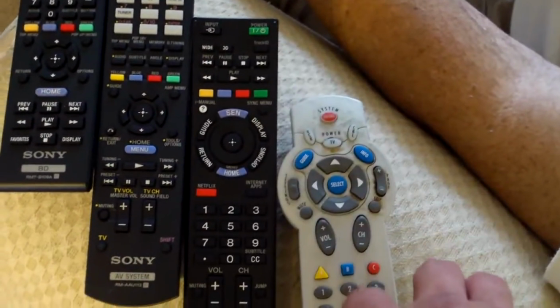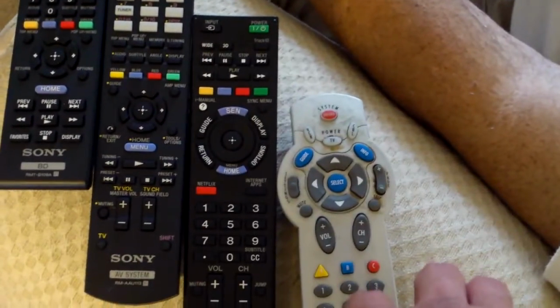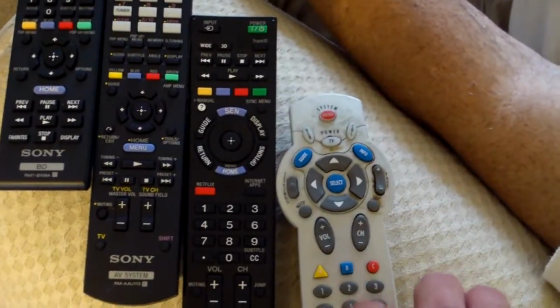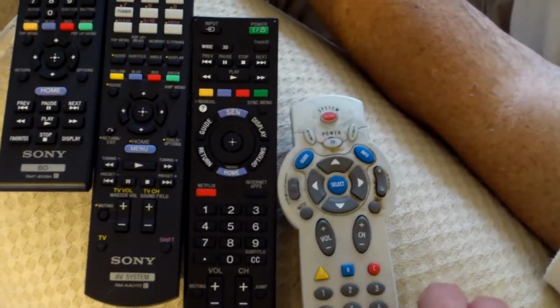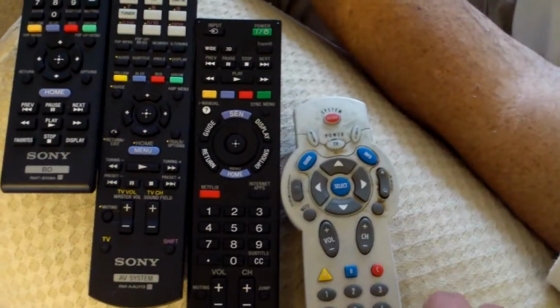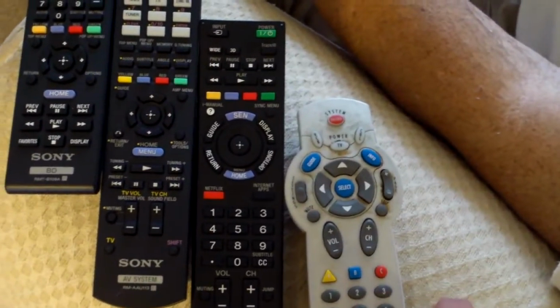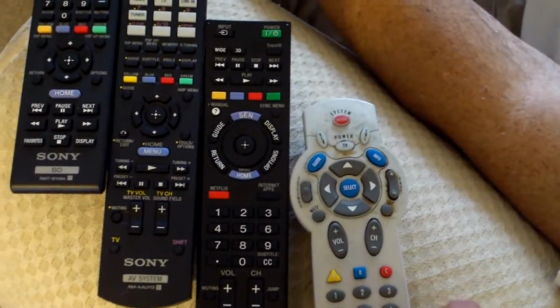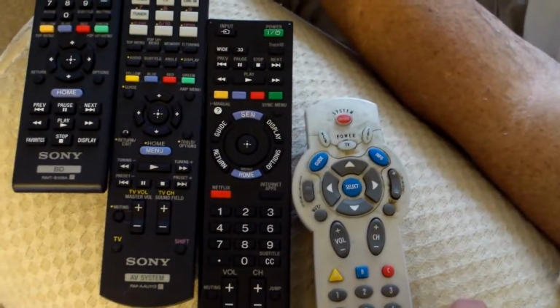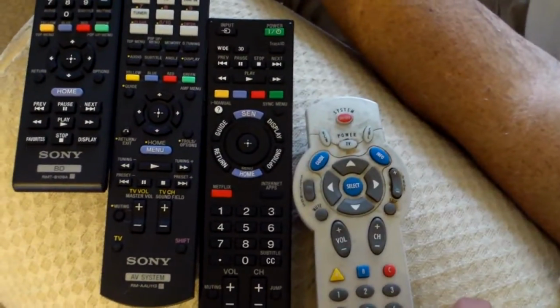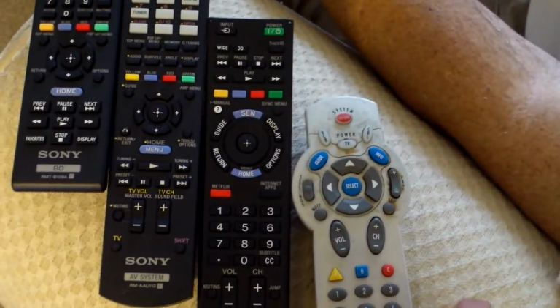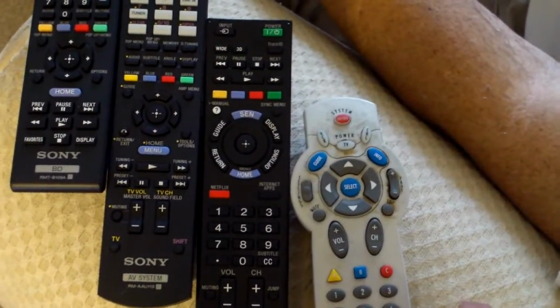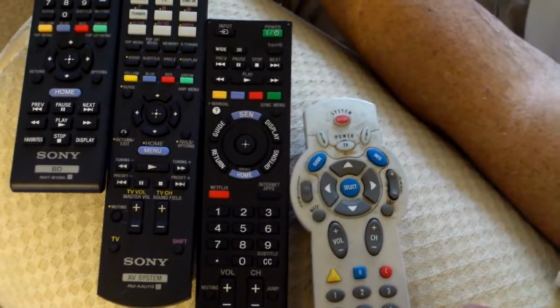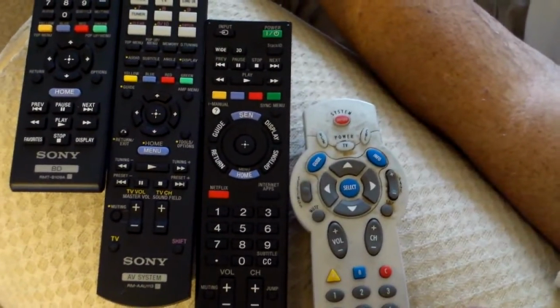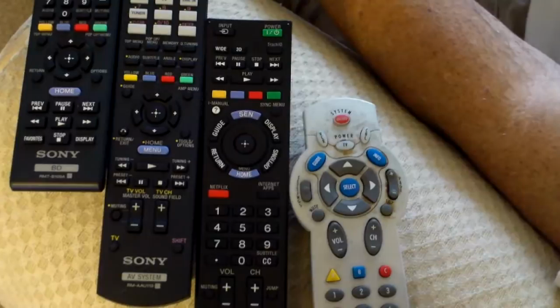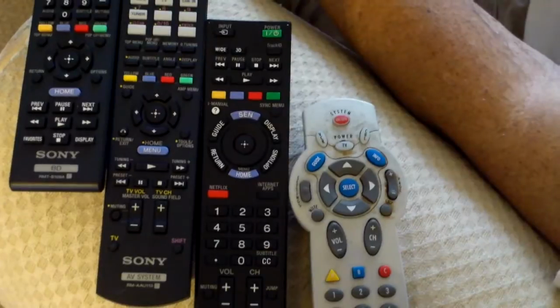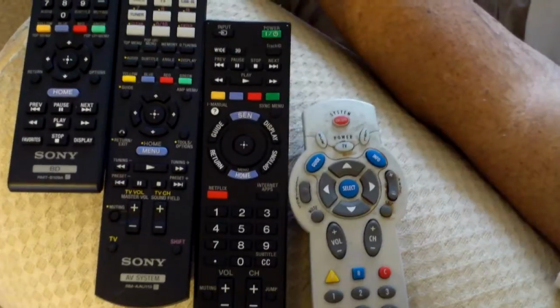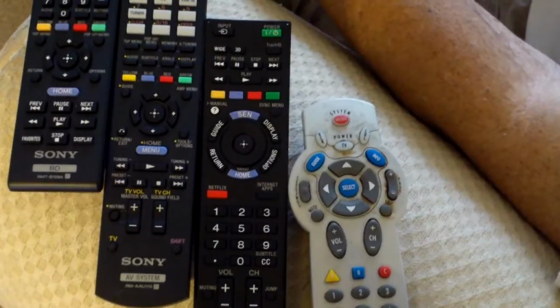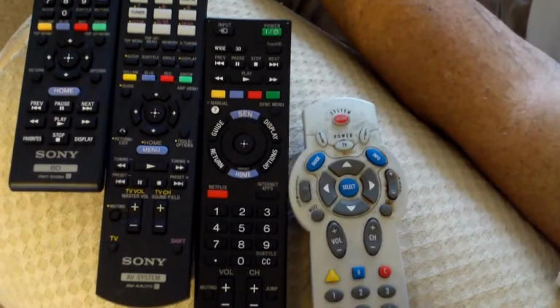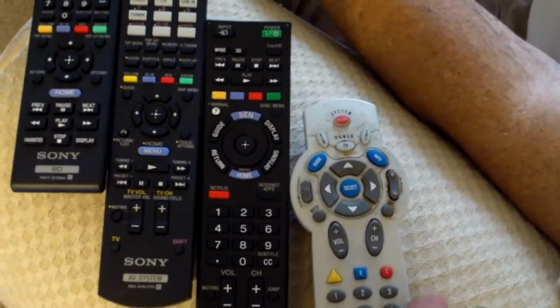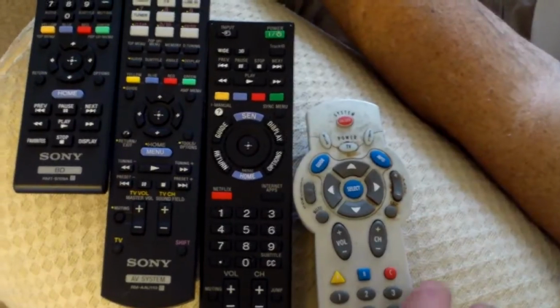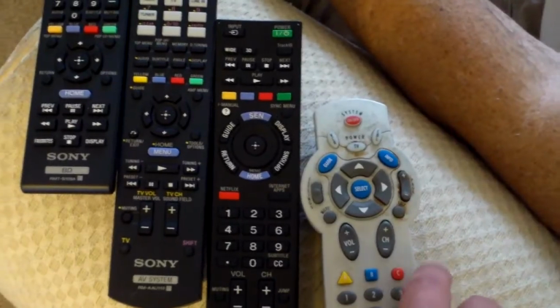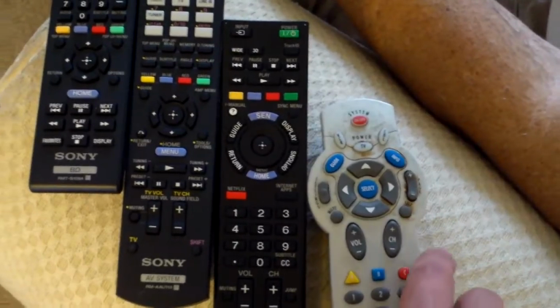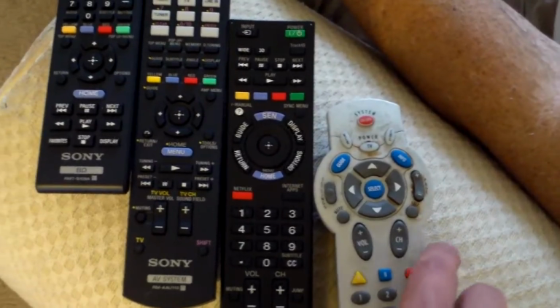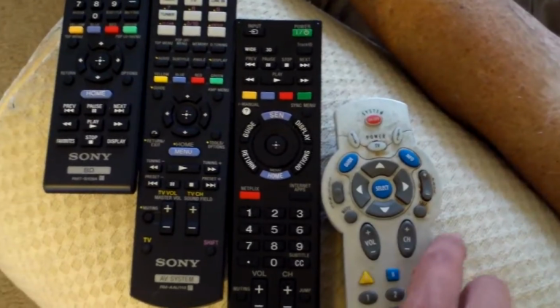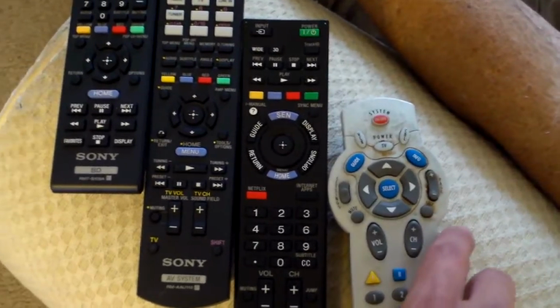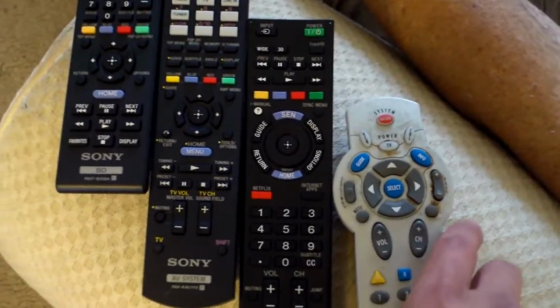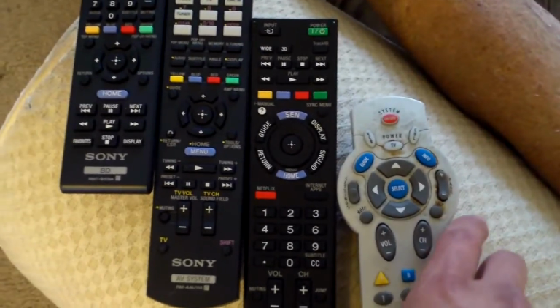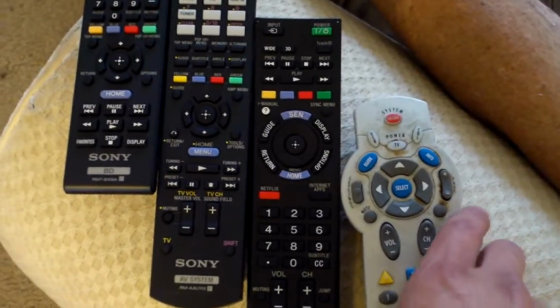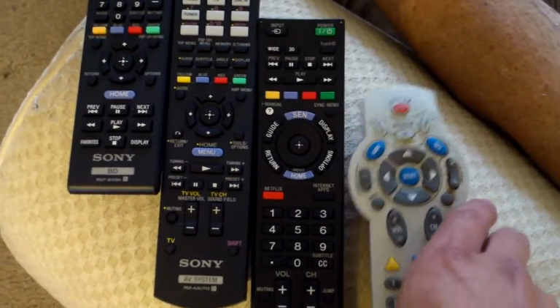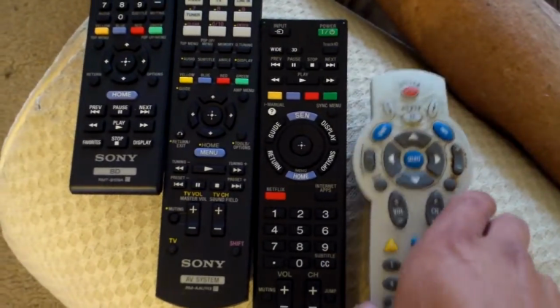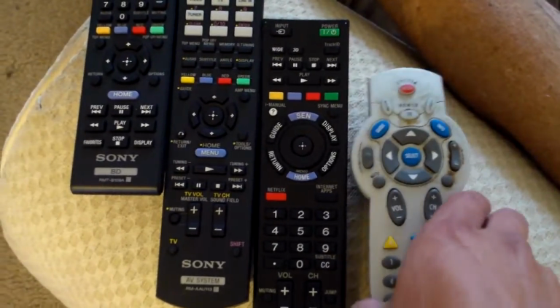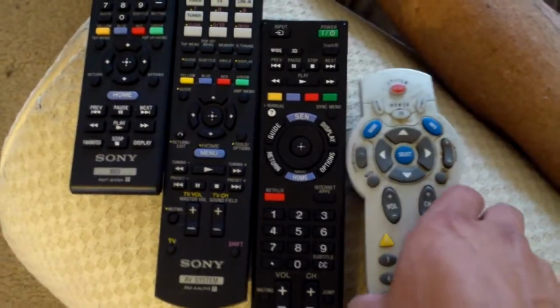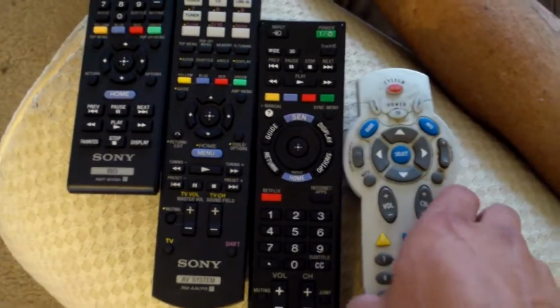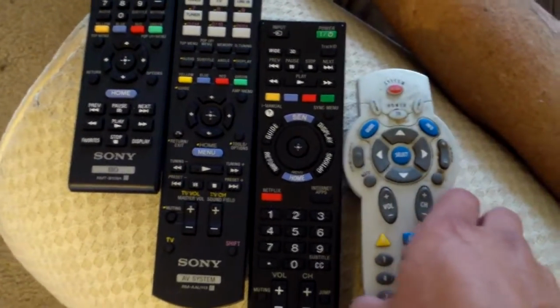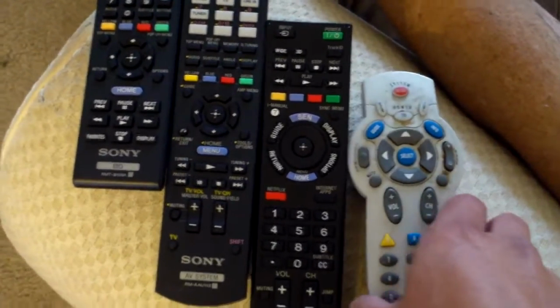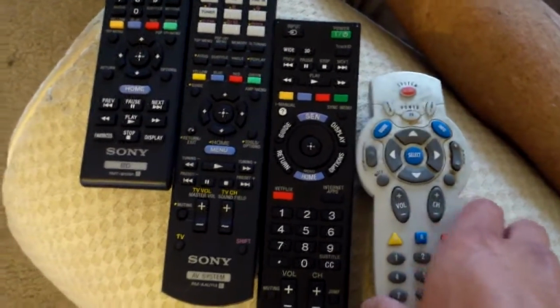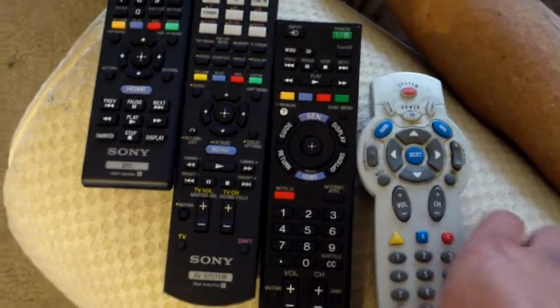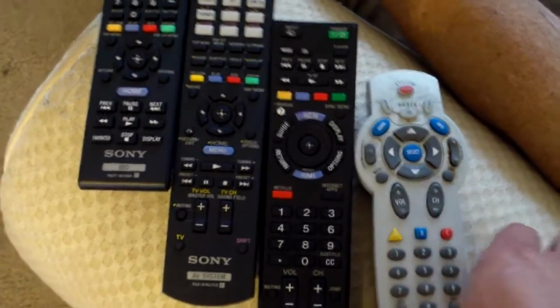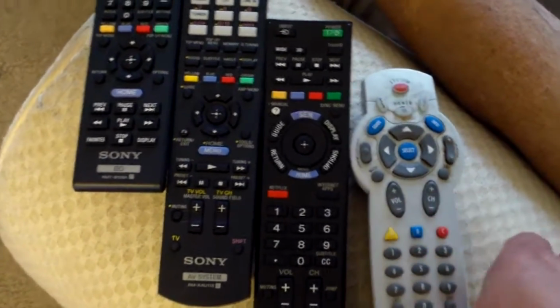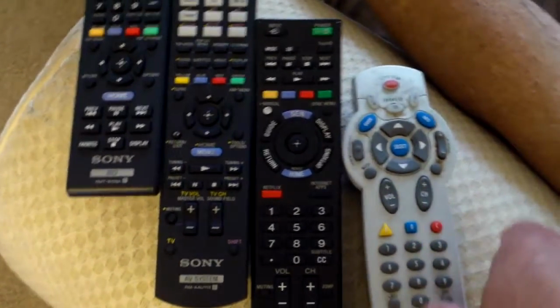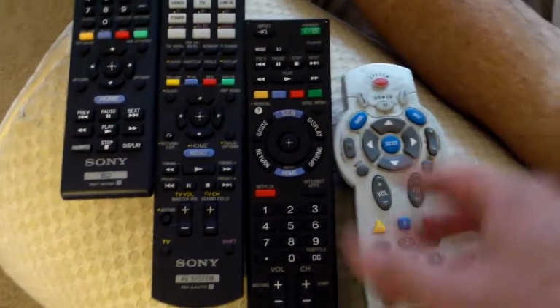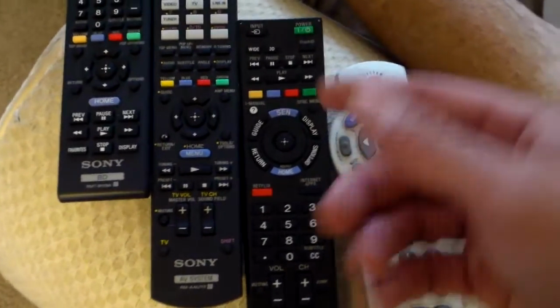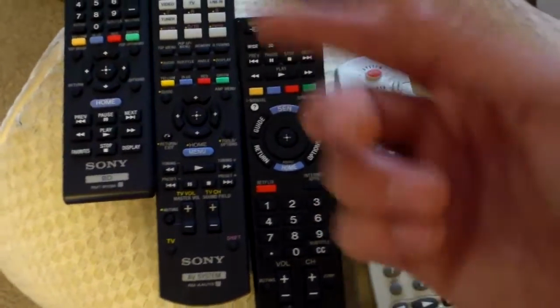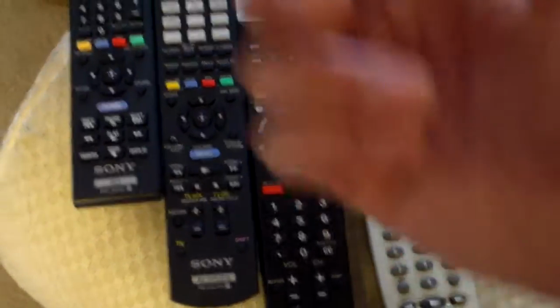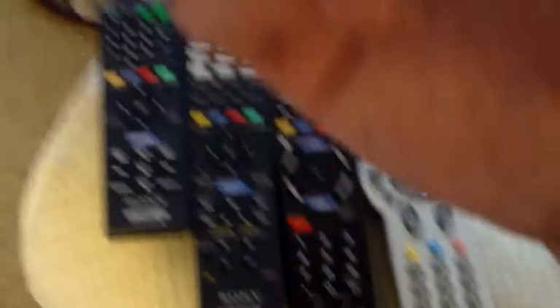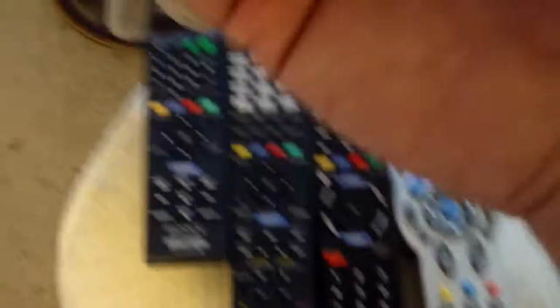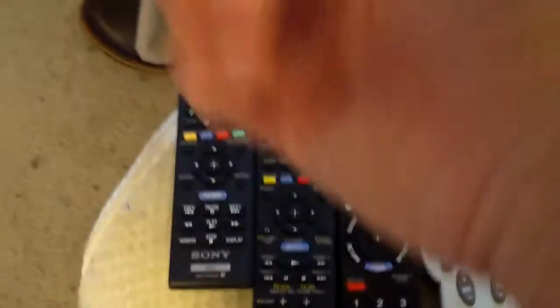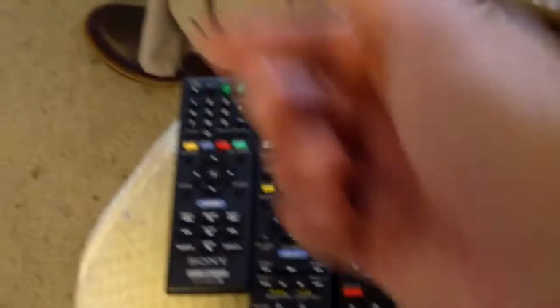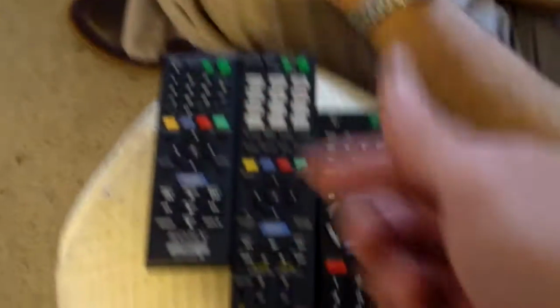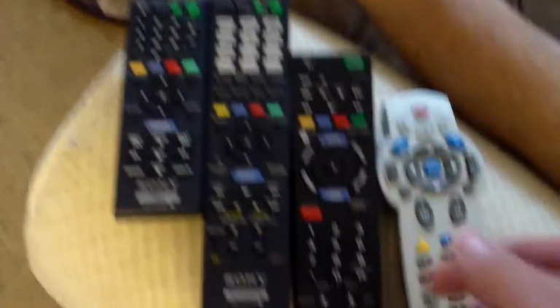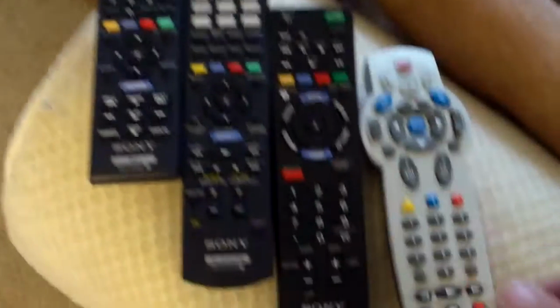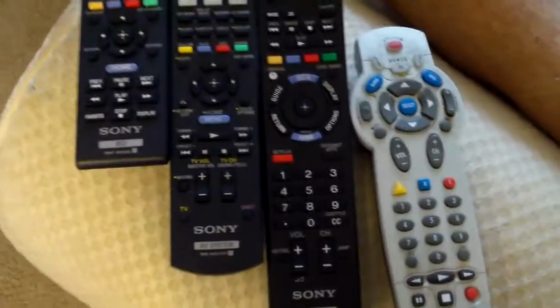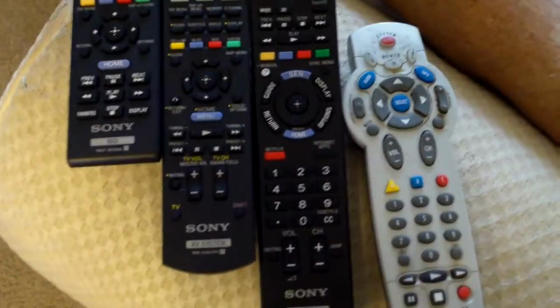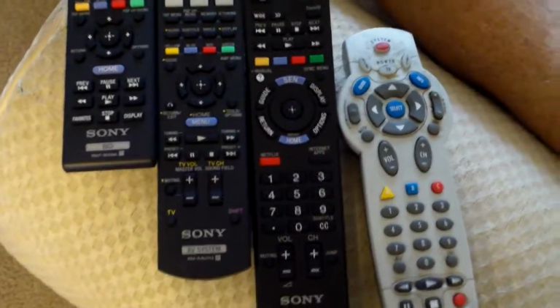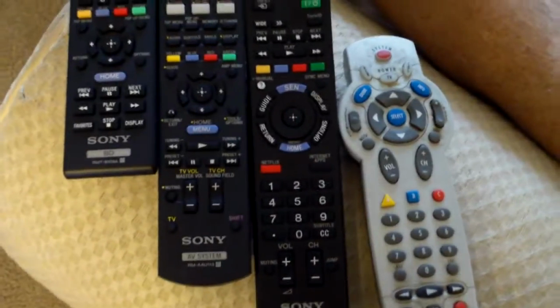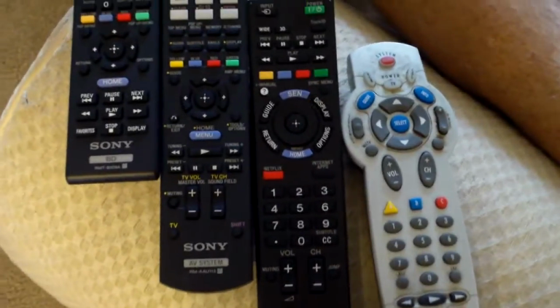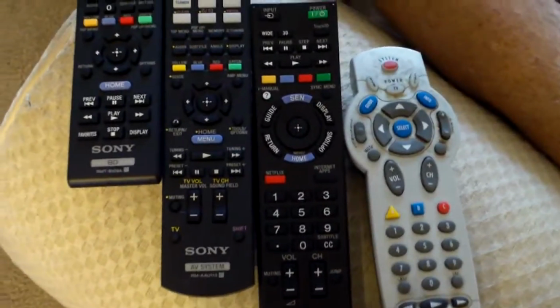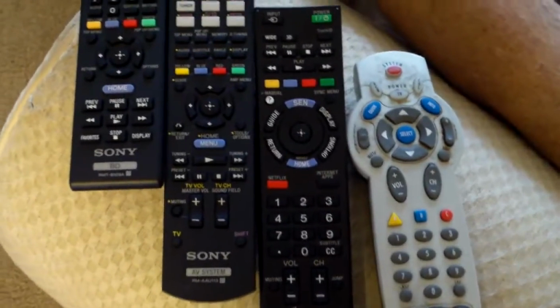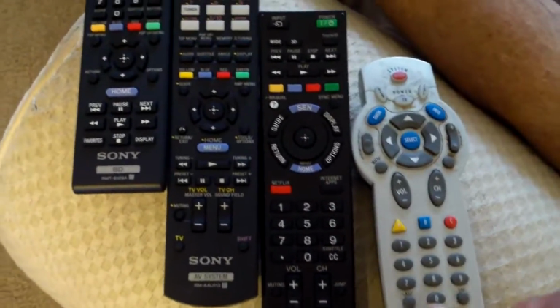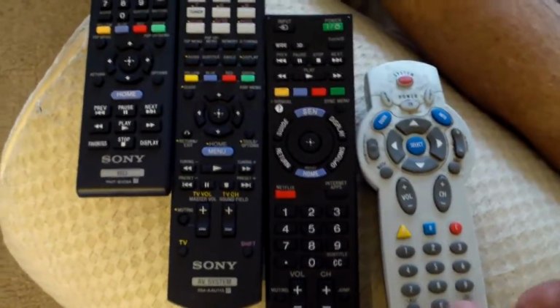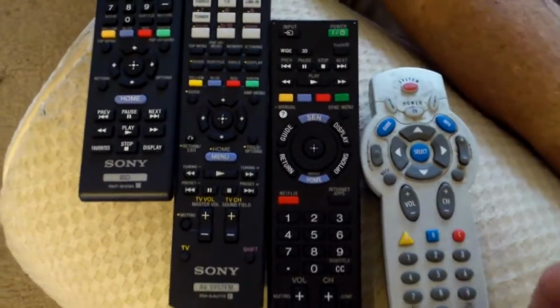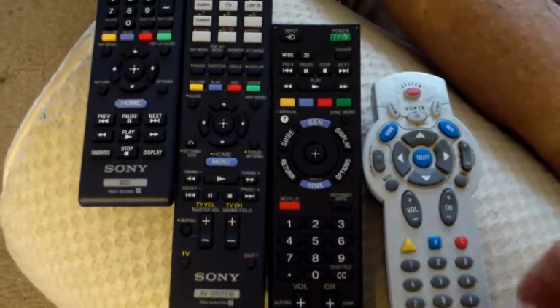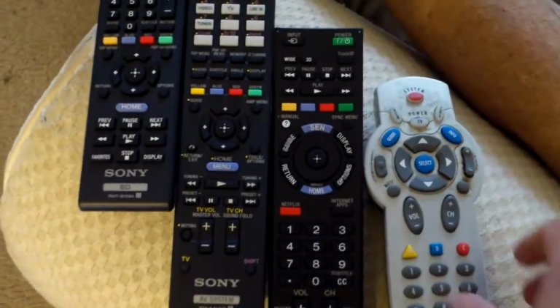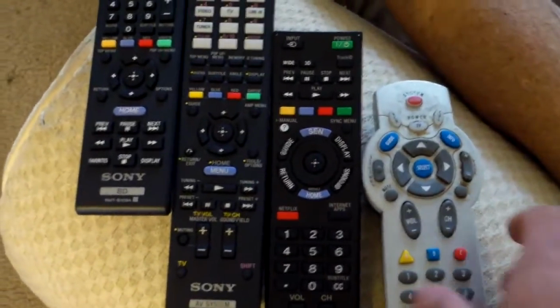It's called a Harmony 650 — where would you get that? CompUSA, right? The same place you got this TV from.